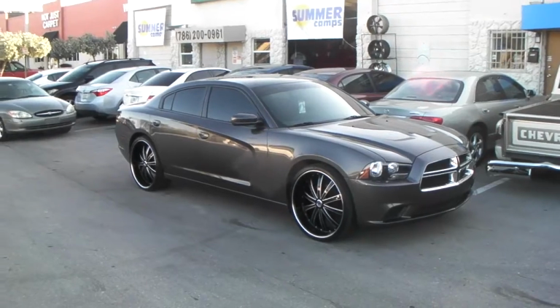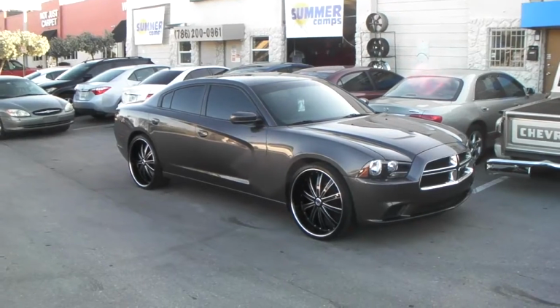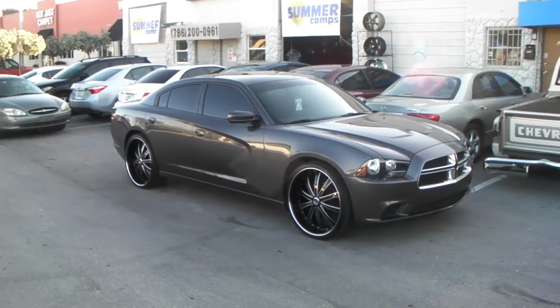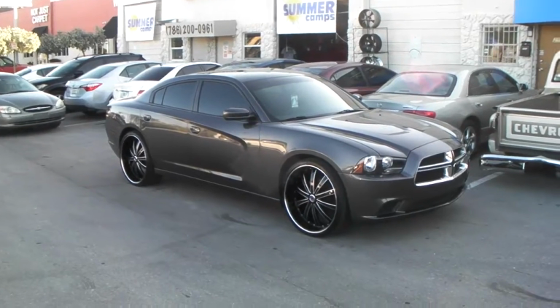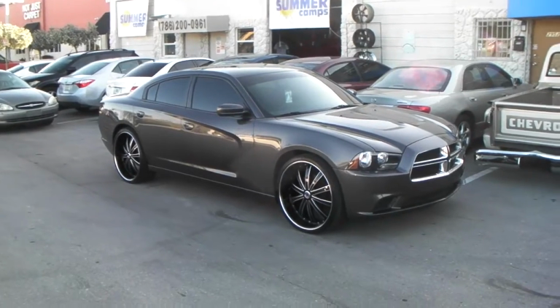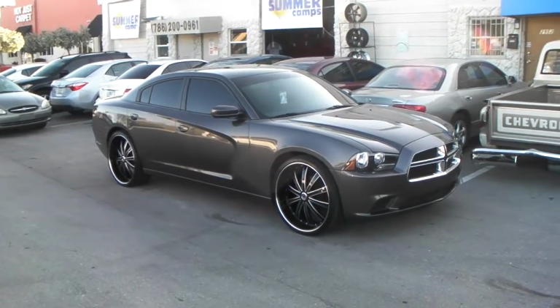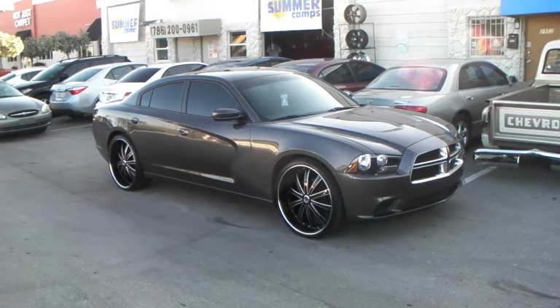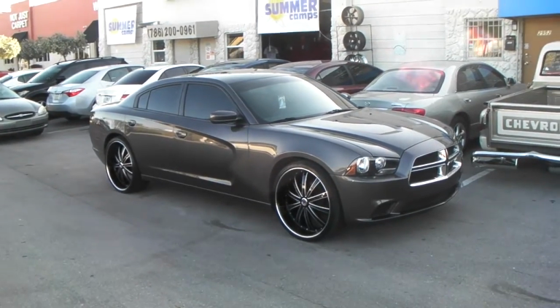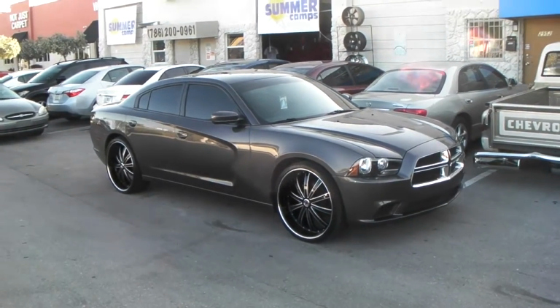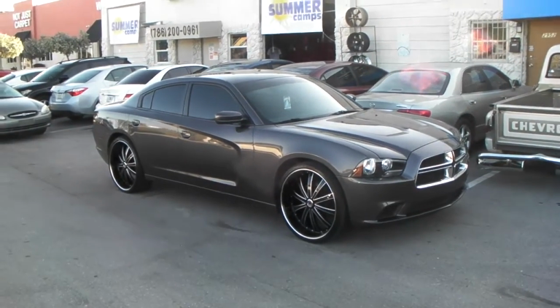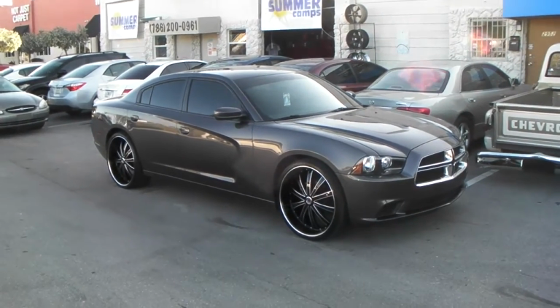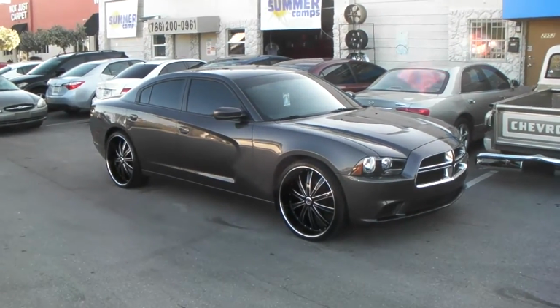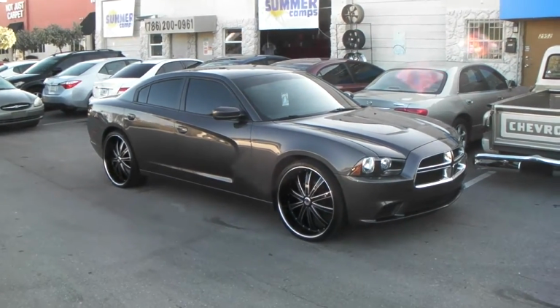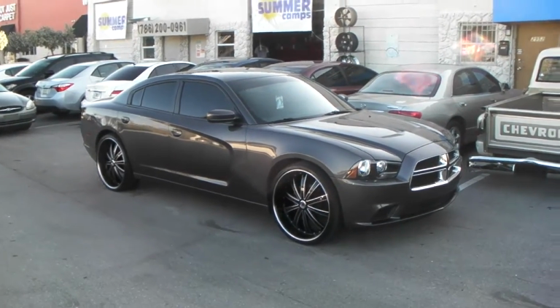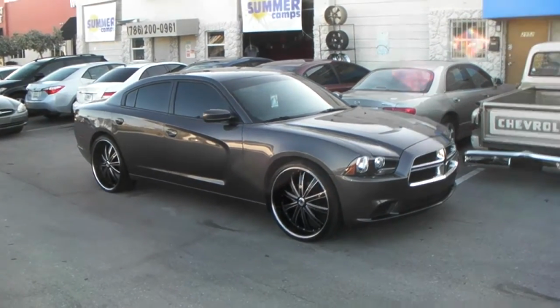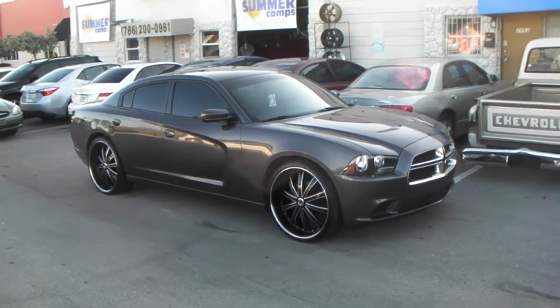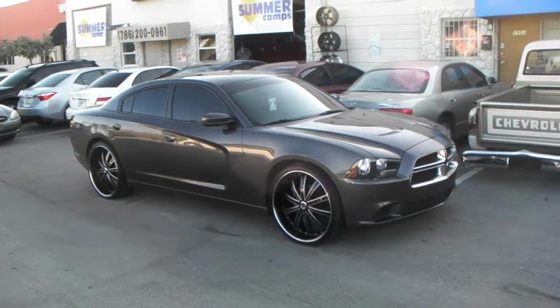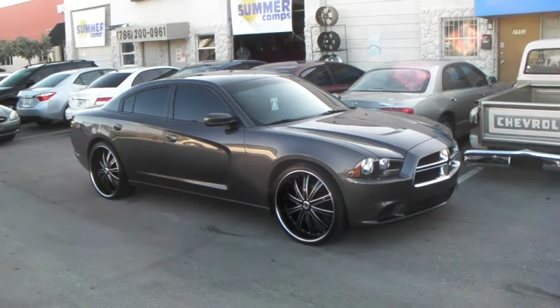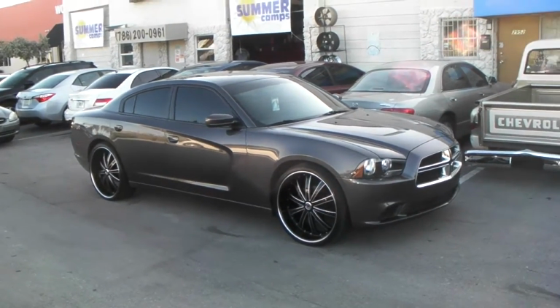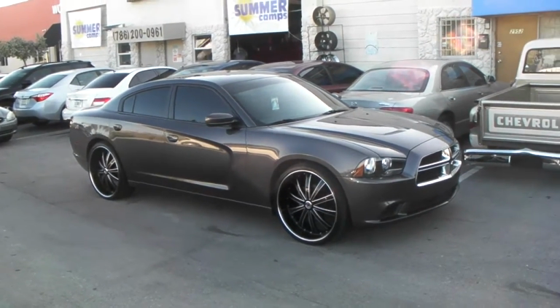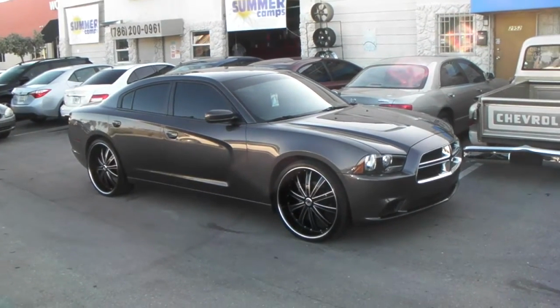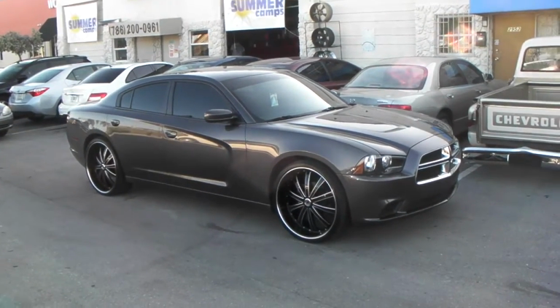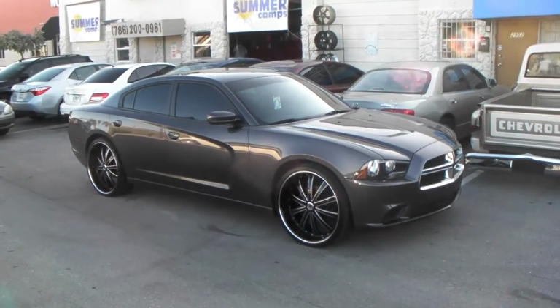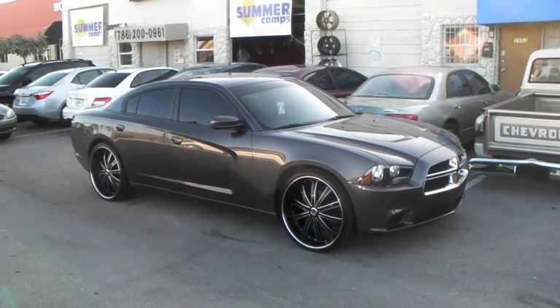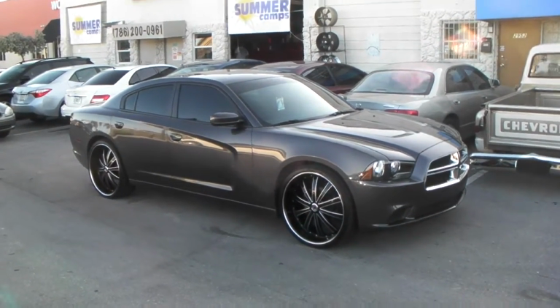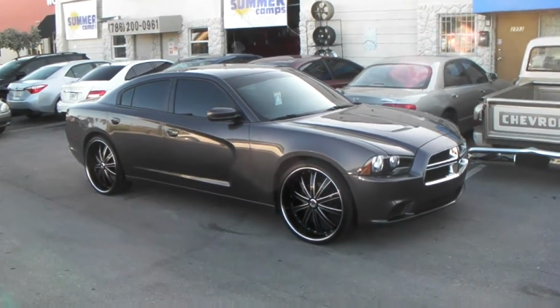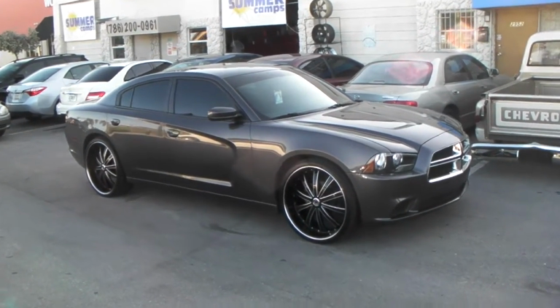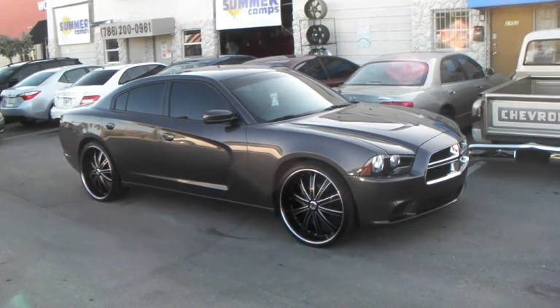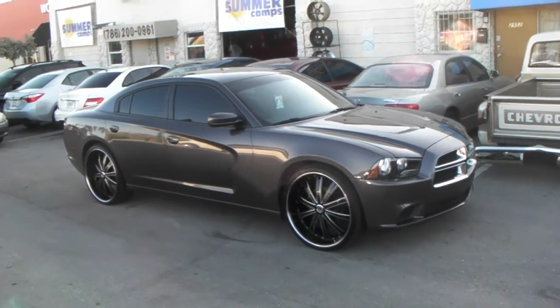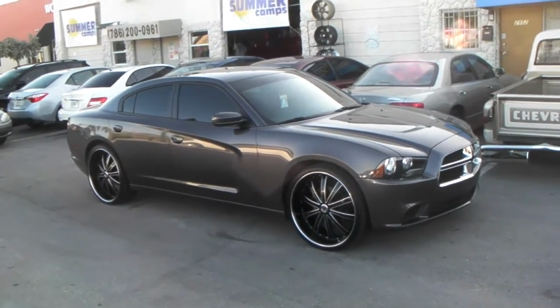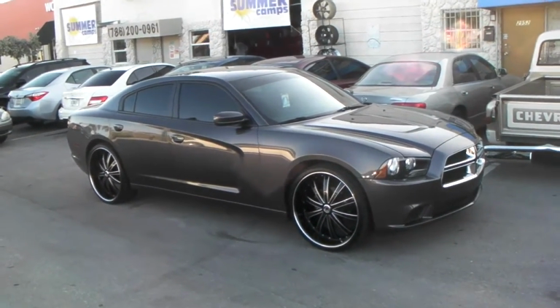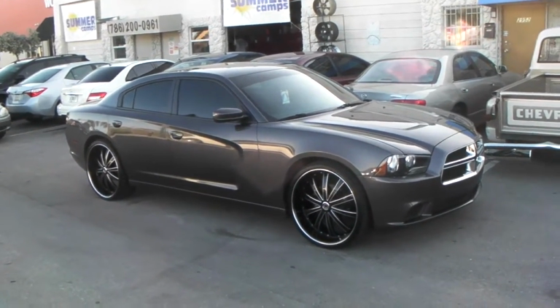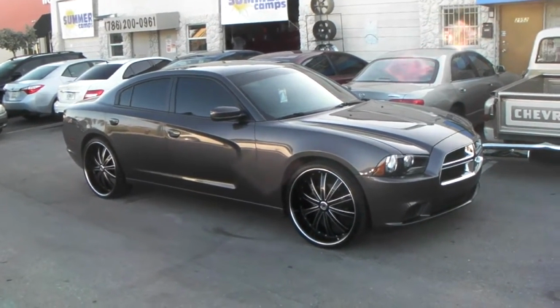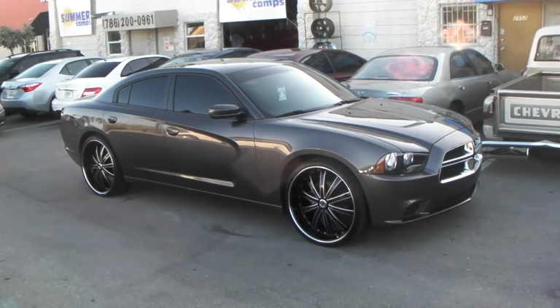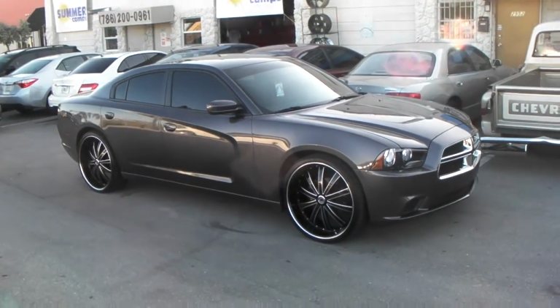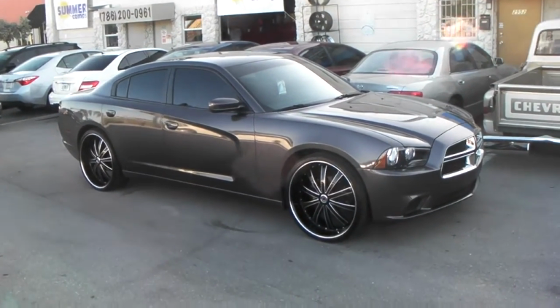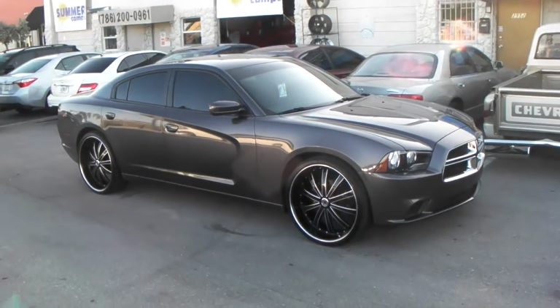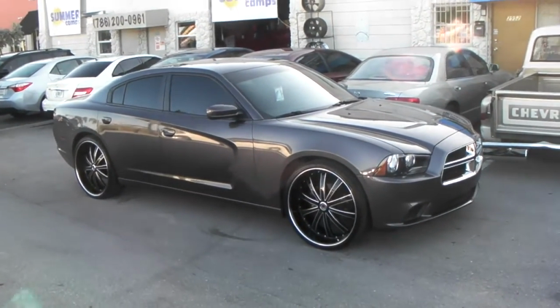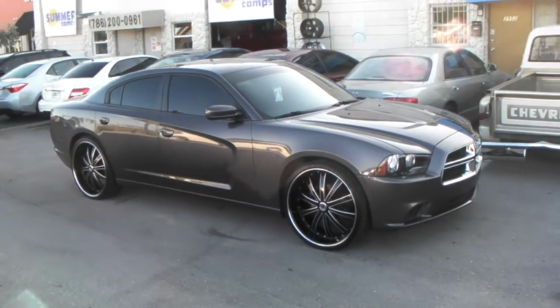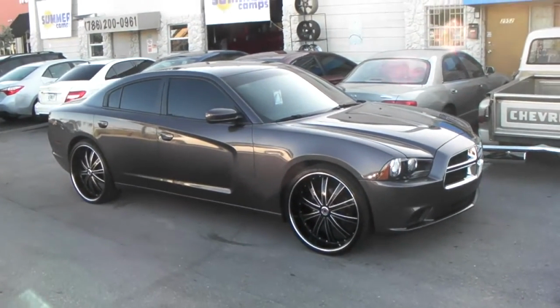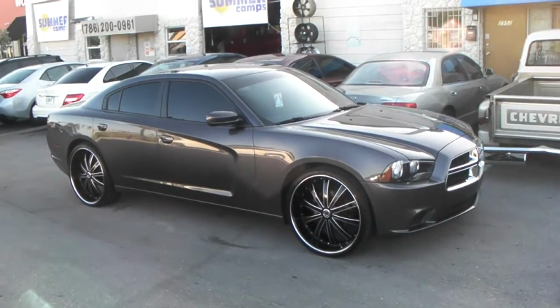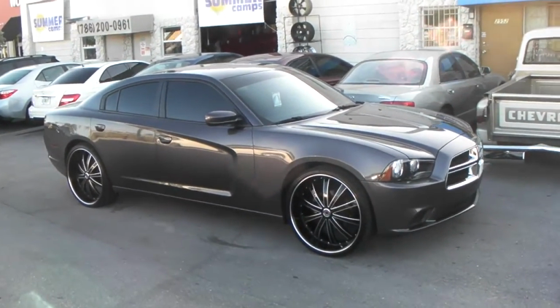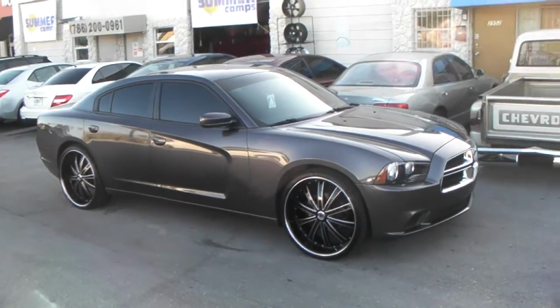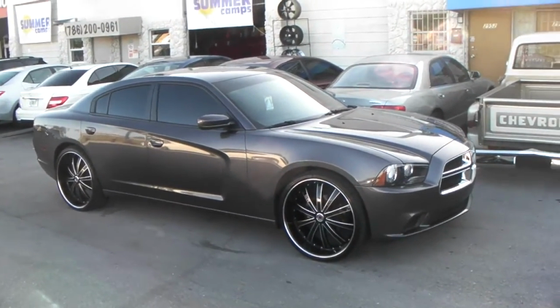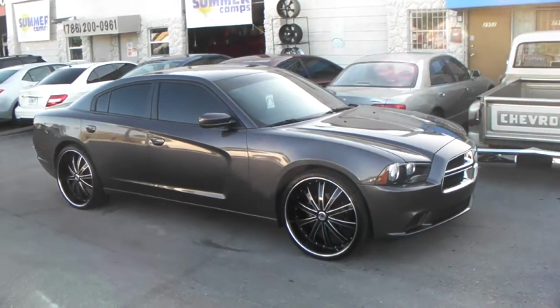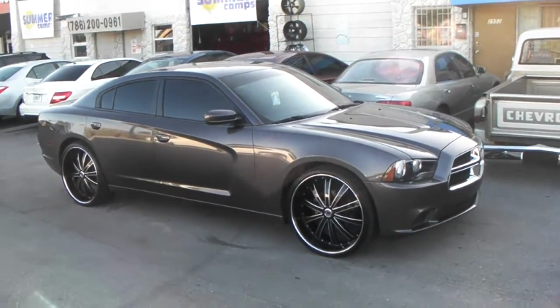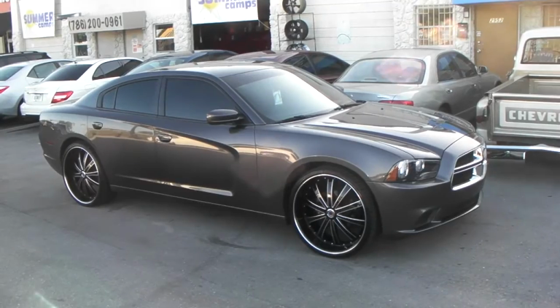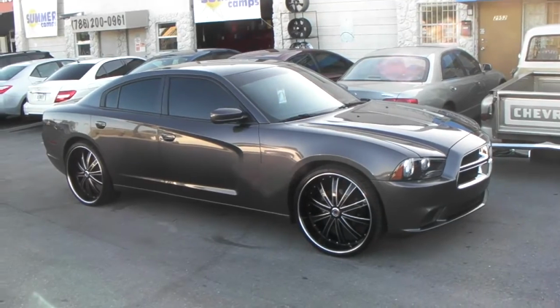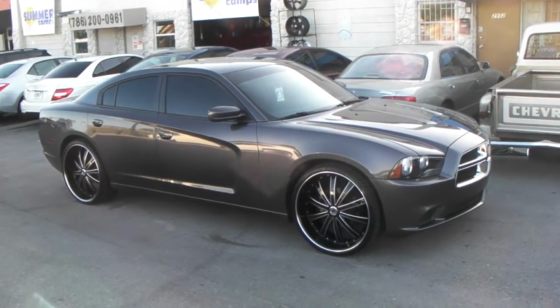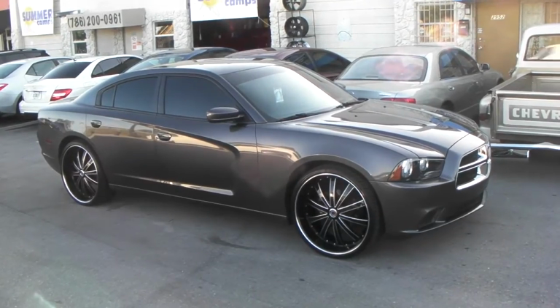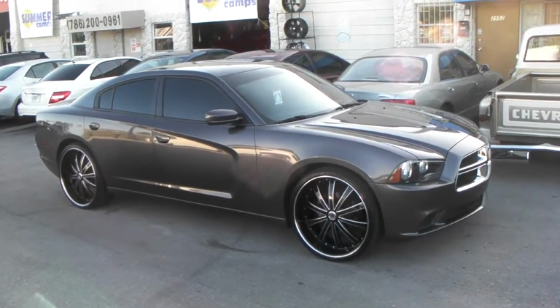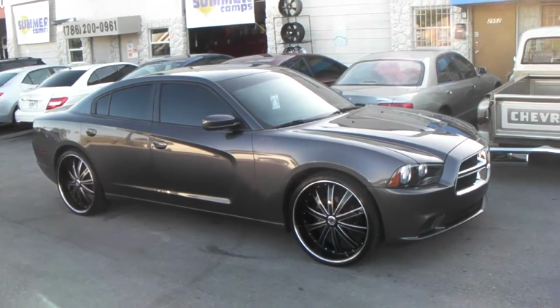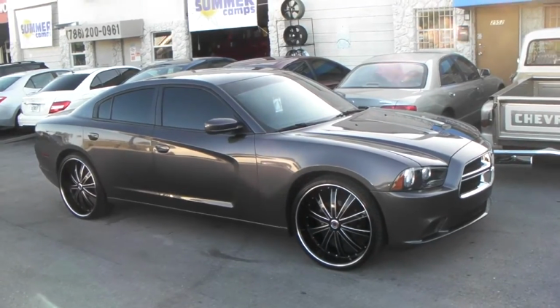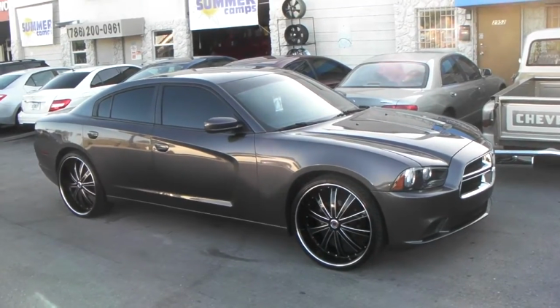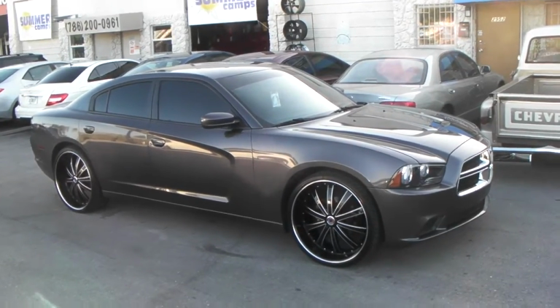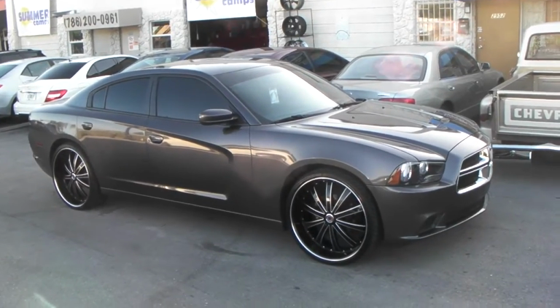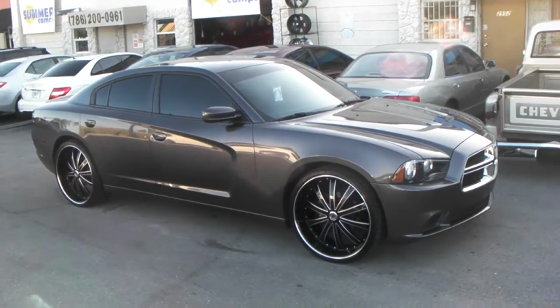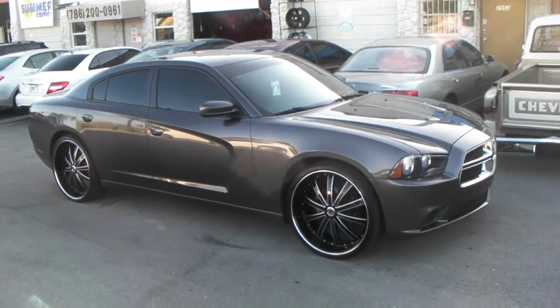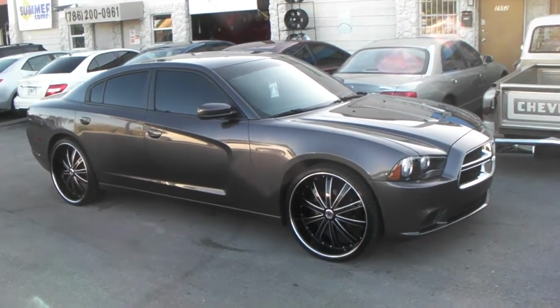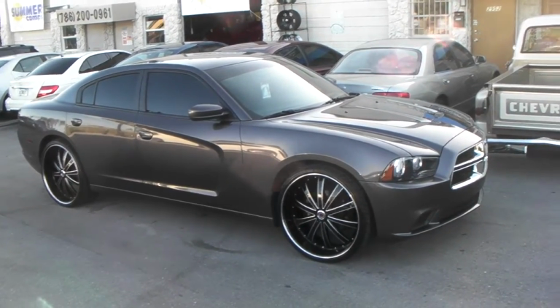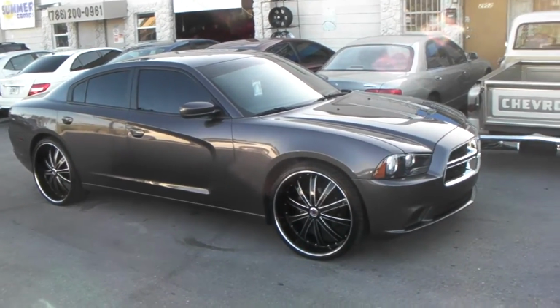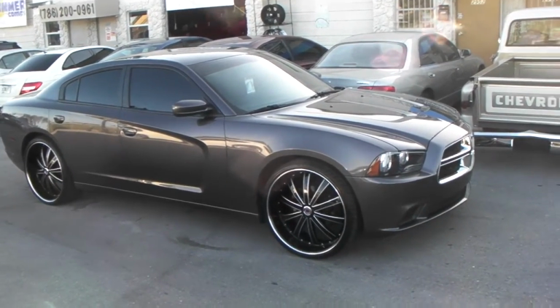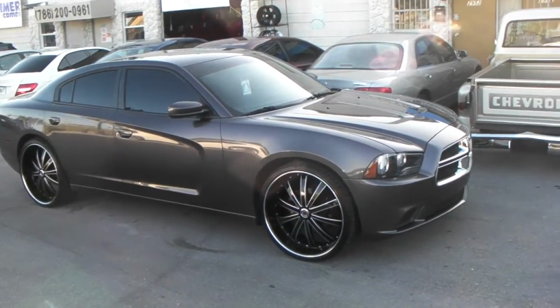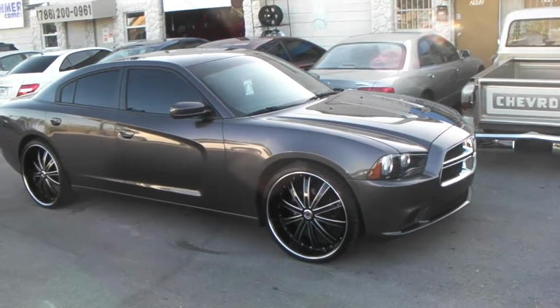This is your boy KB from Dozen Tires TV. Right now you're looking at a 2012 Dodge Charger.